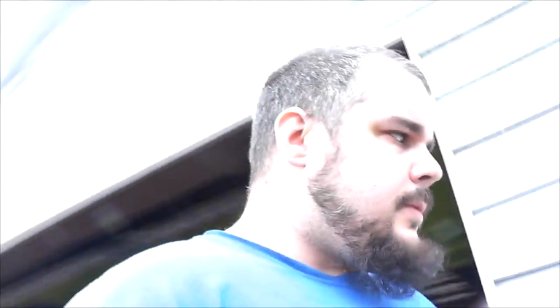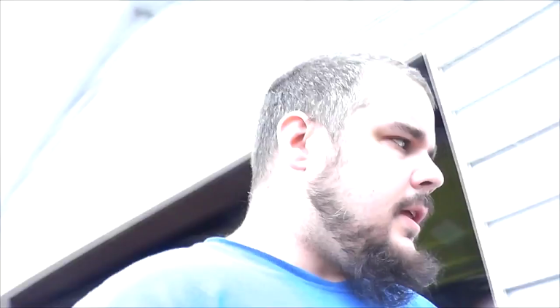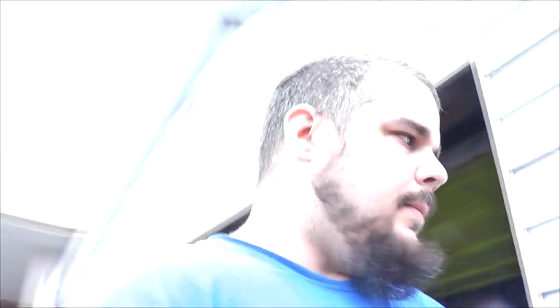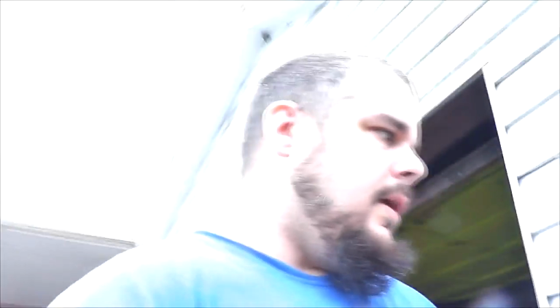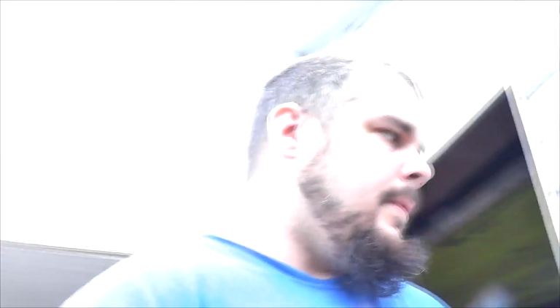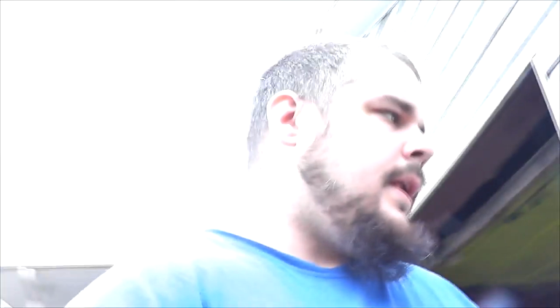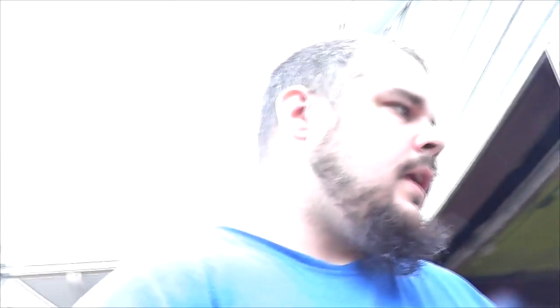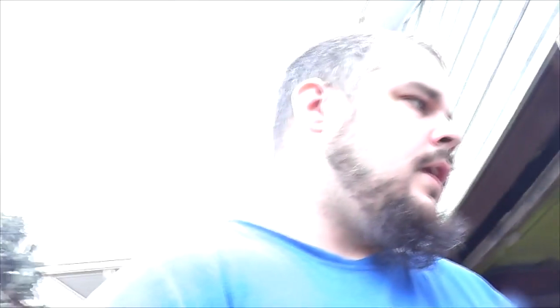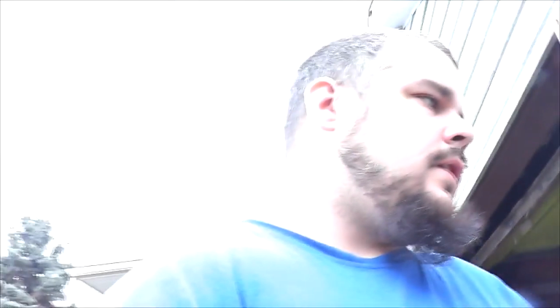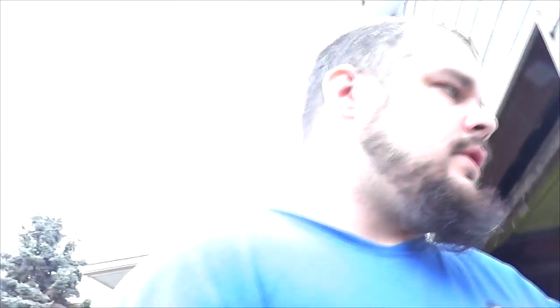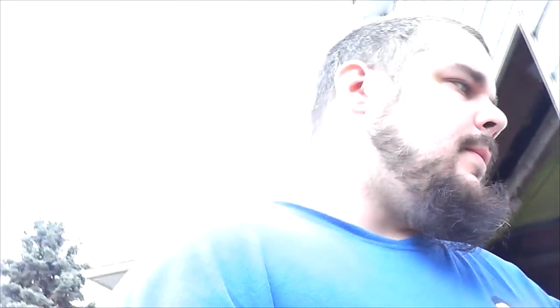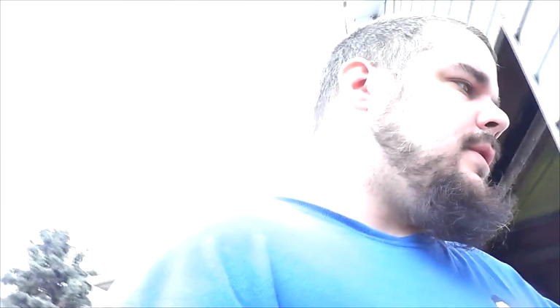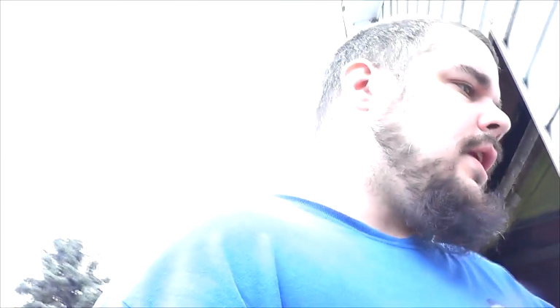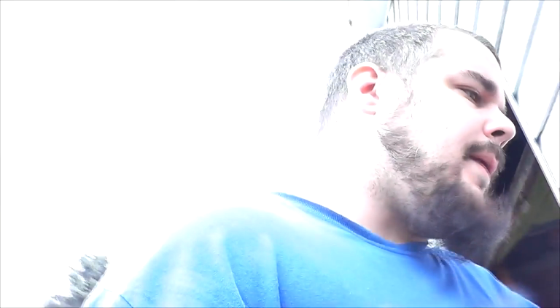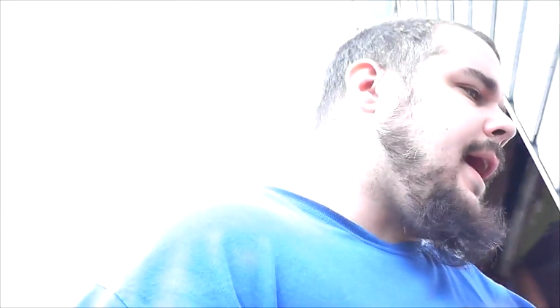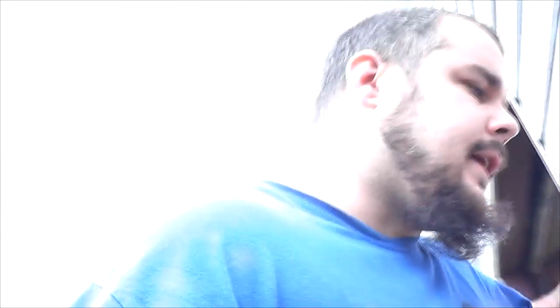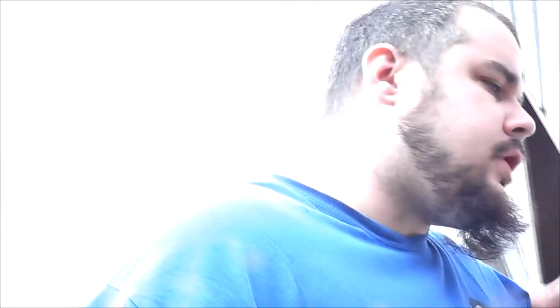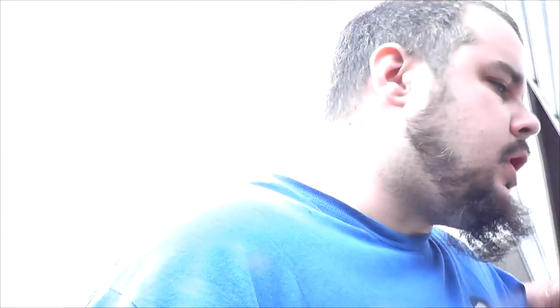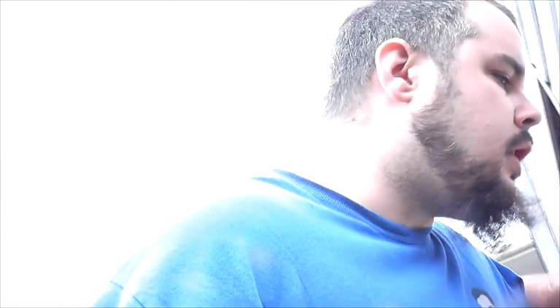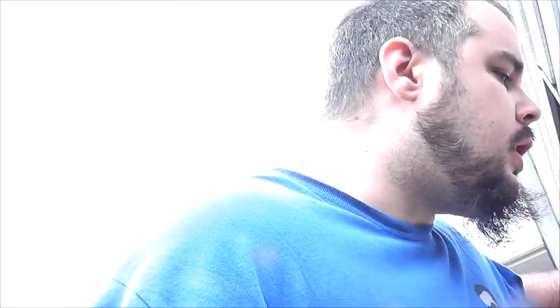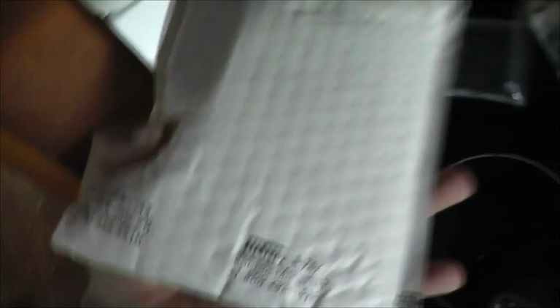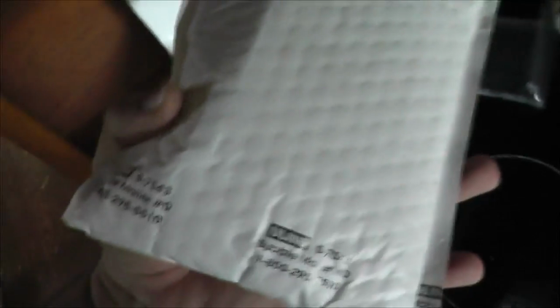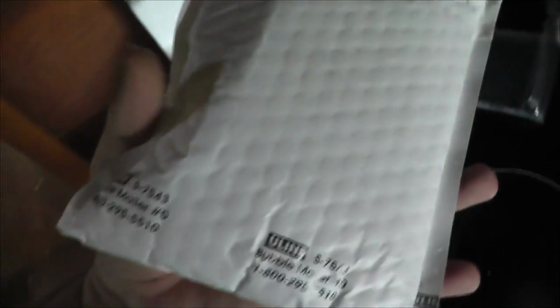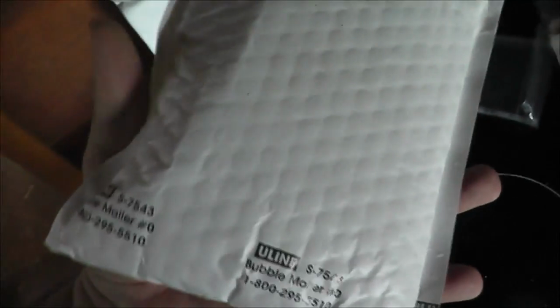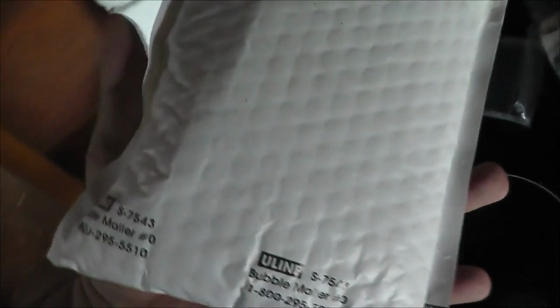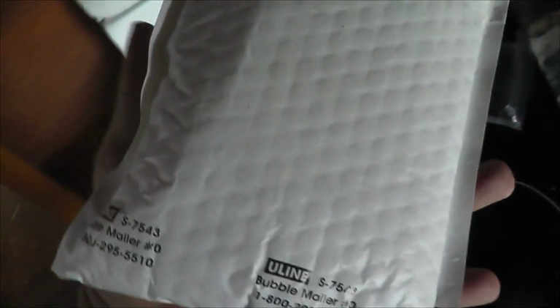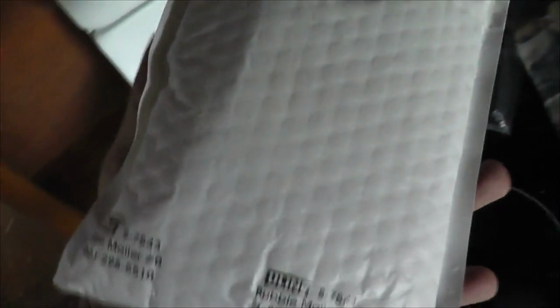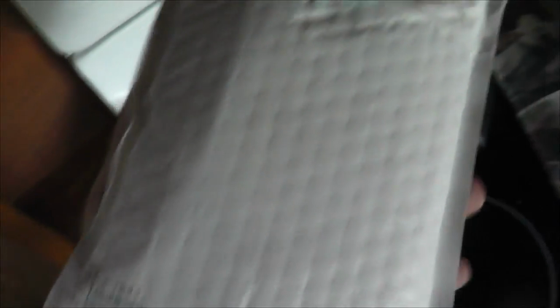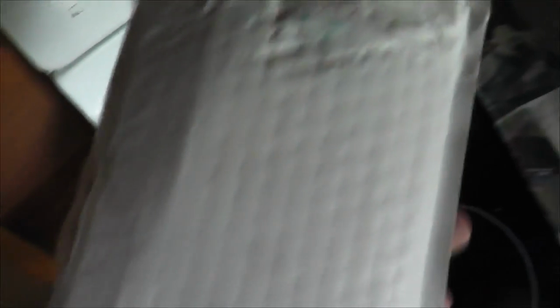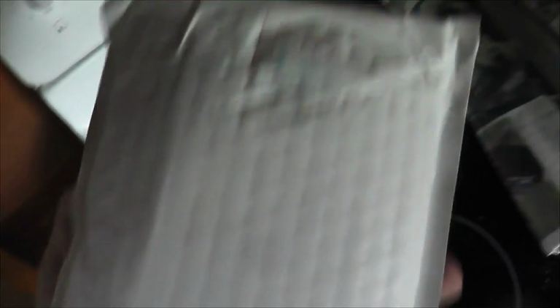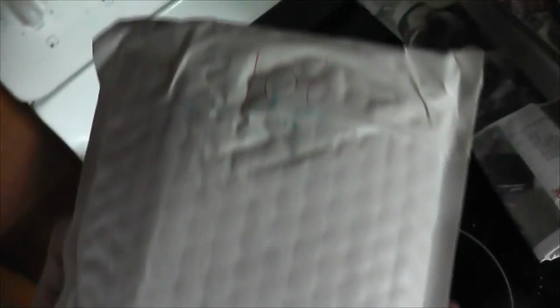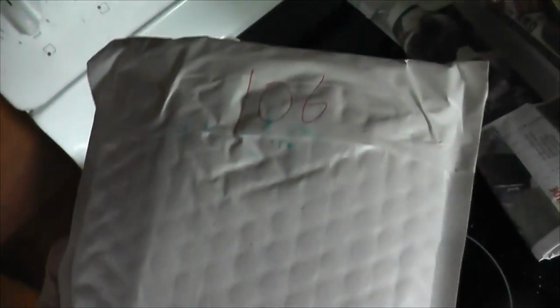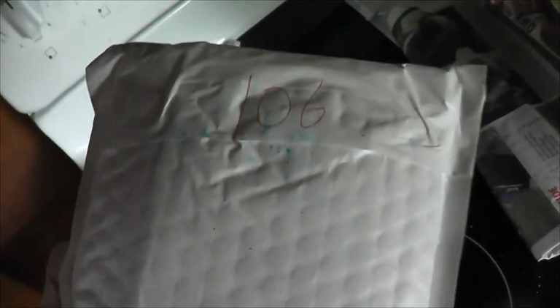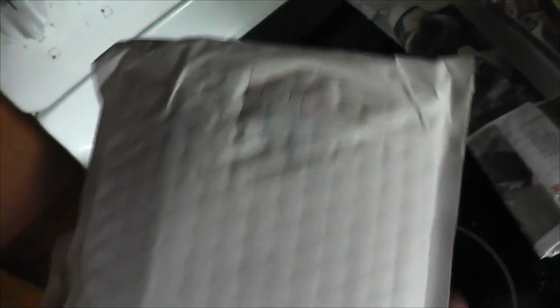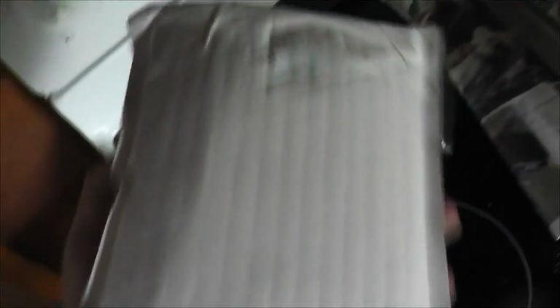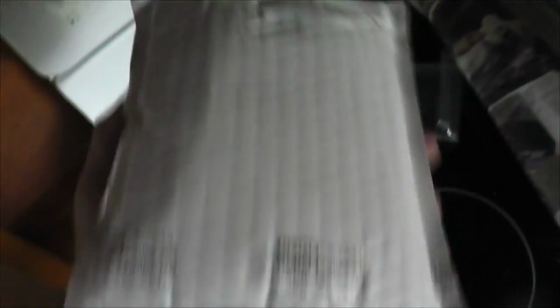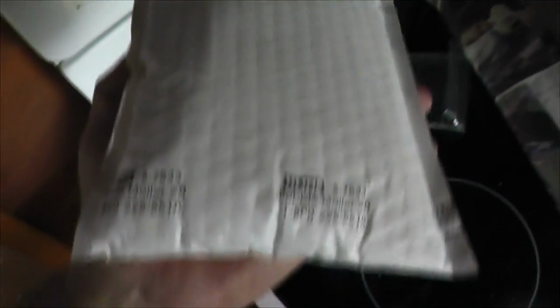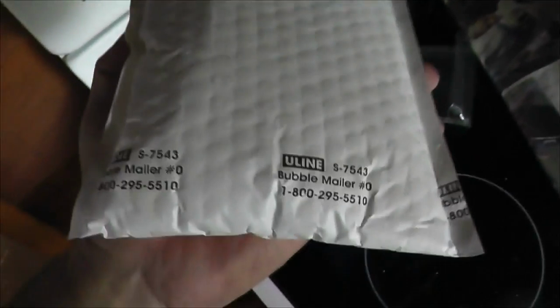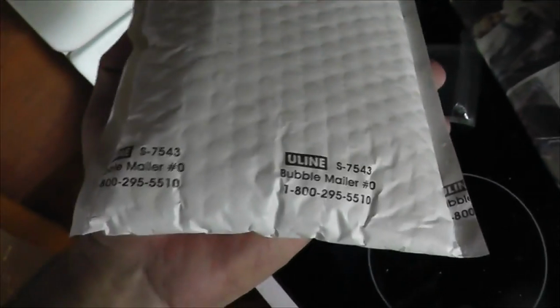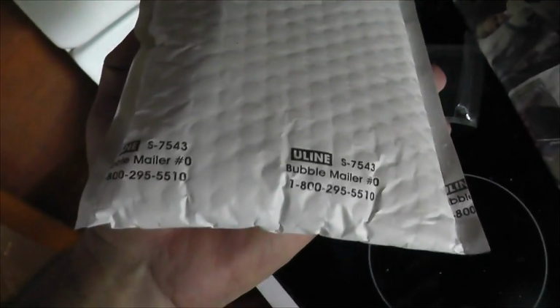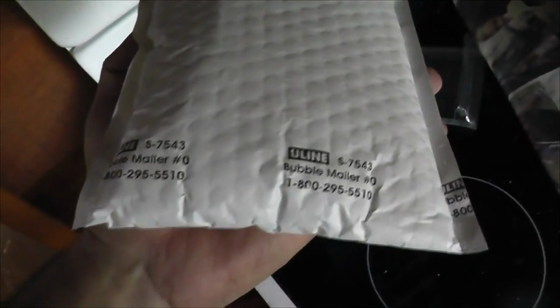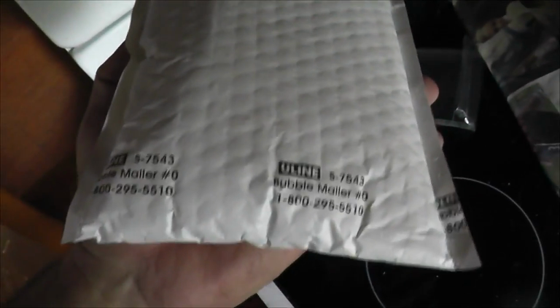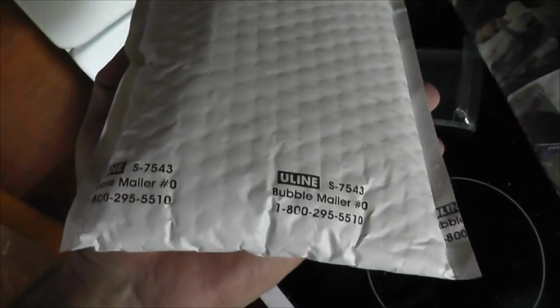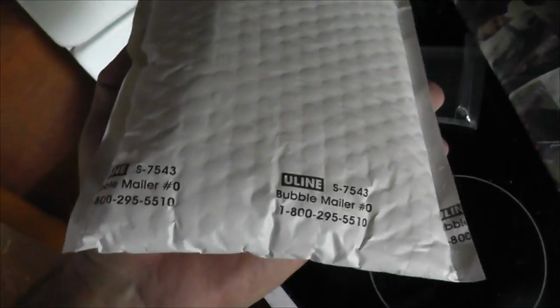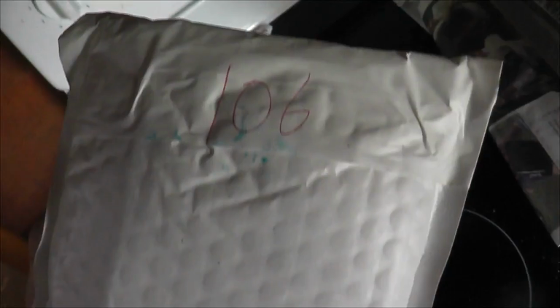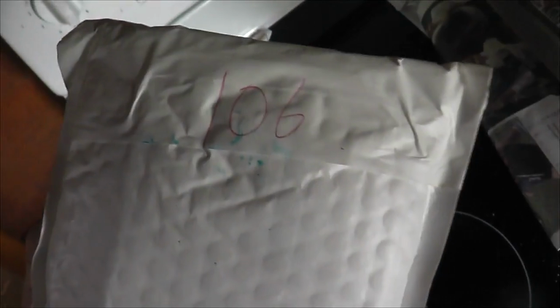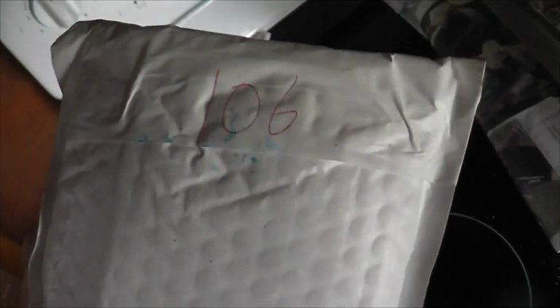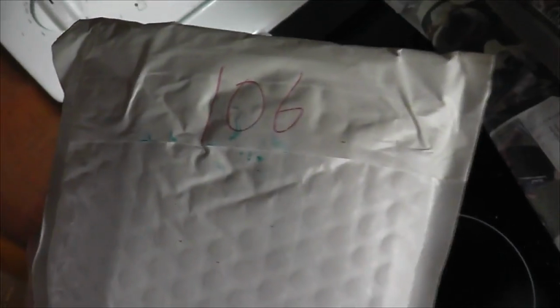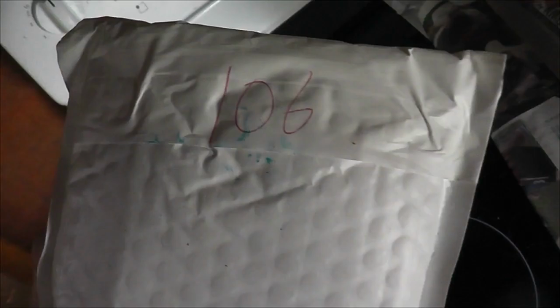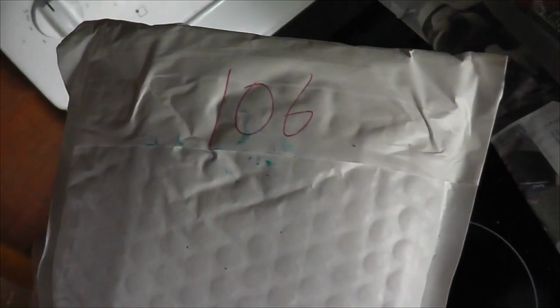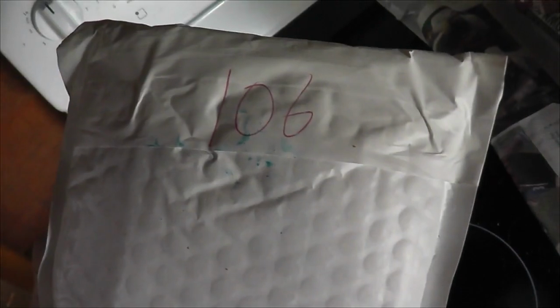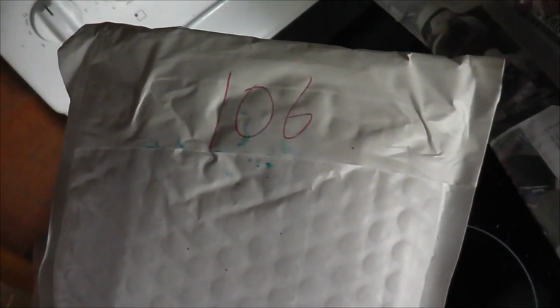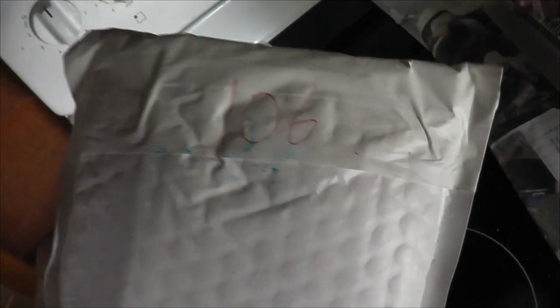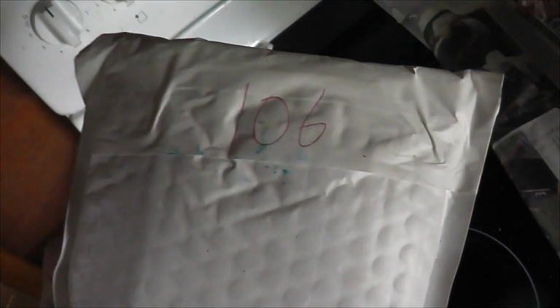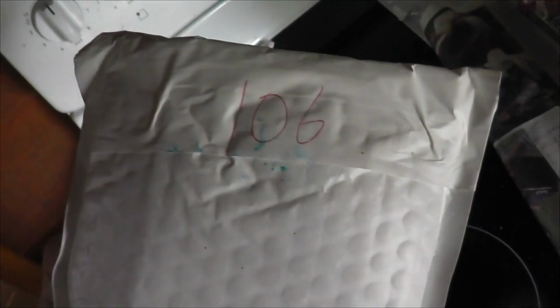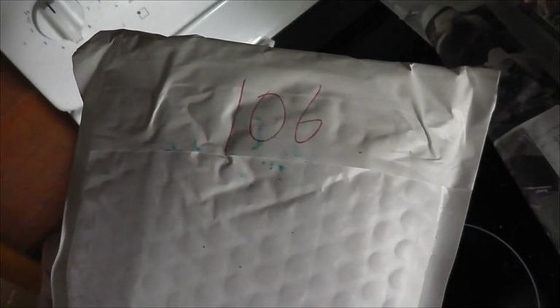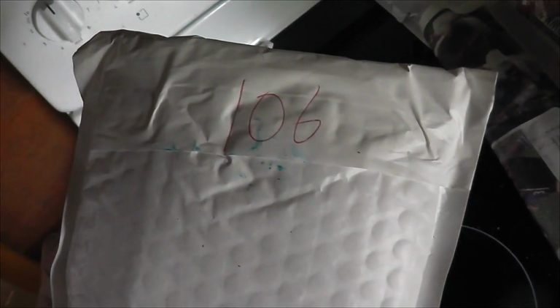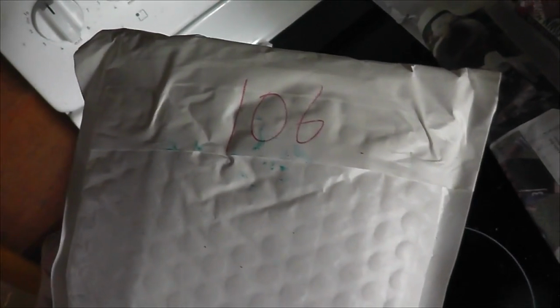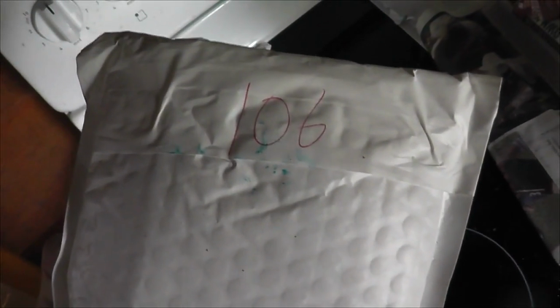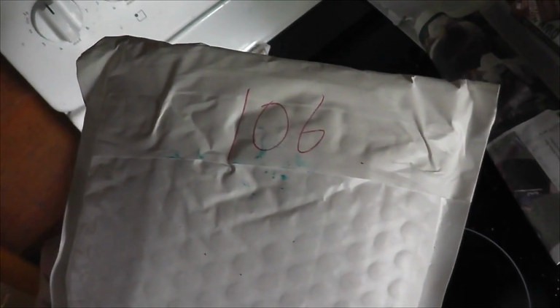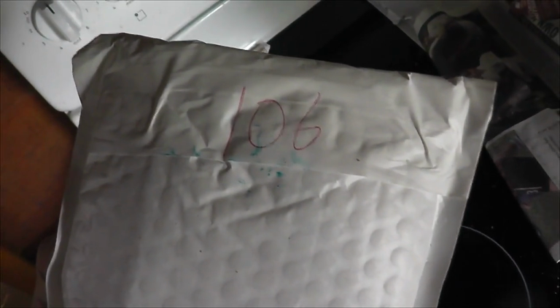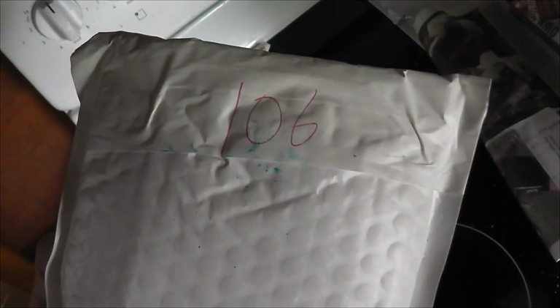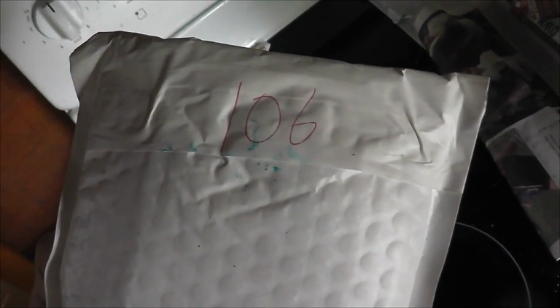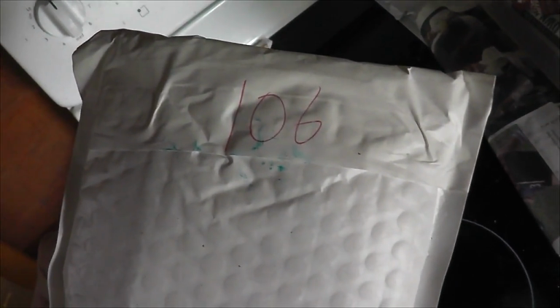Speaking of the mailman, somebody's got a package. Friggin' right, people. Package — love that. It's mostly DIY stuff. We'll take a look.